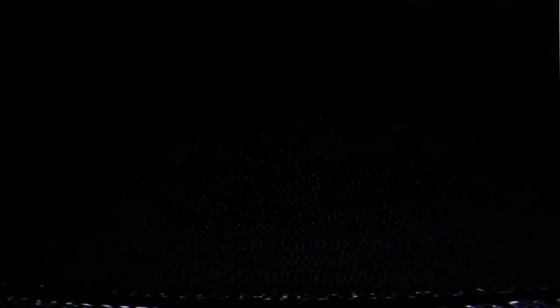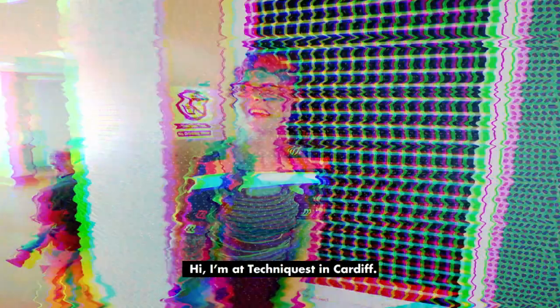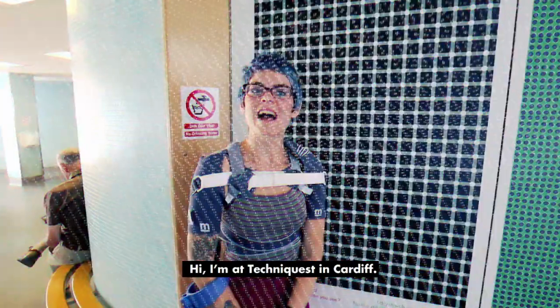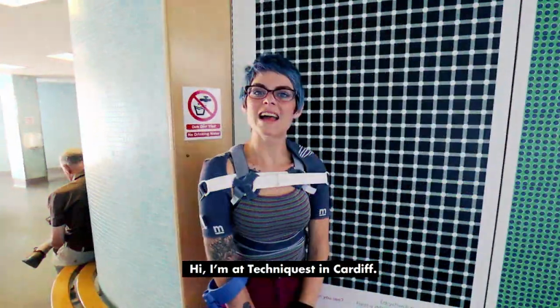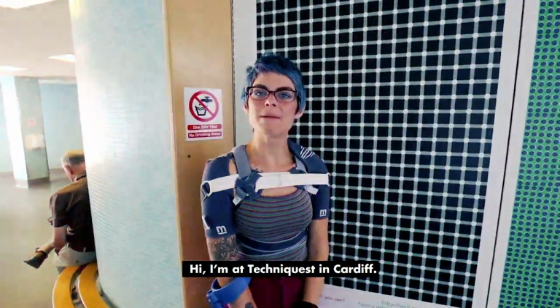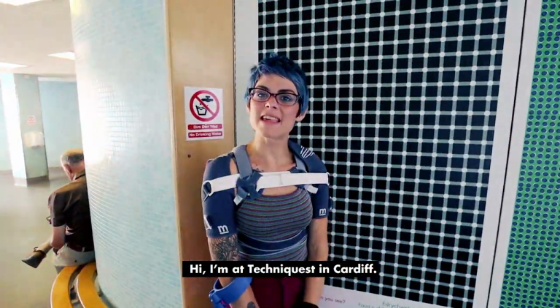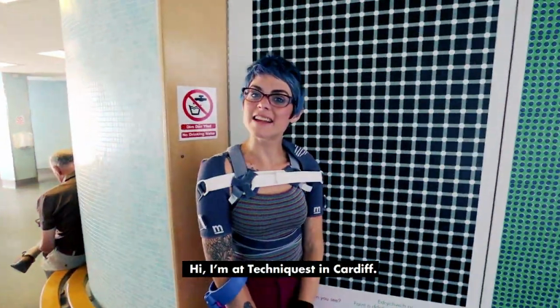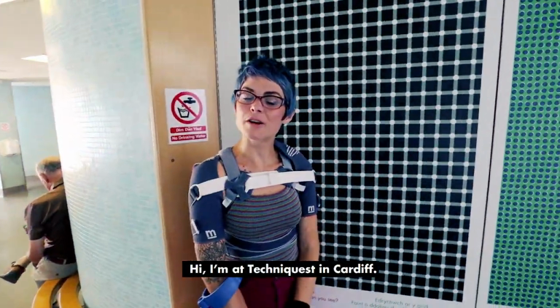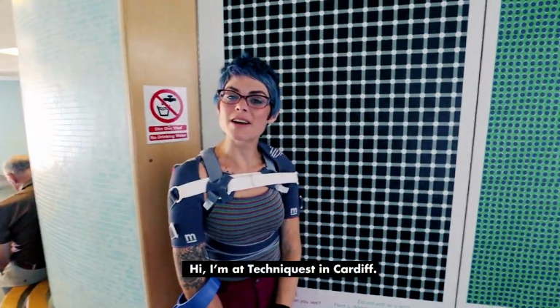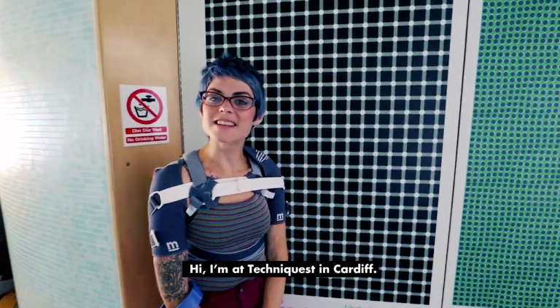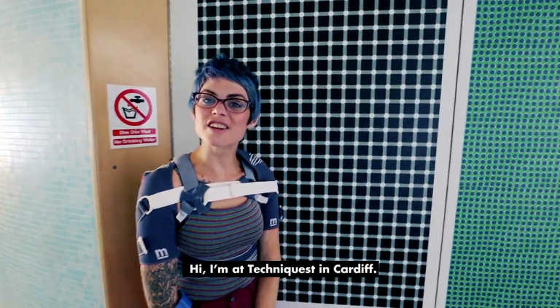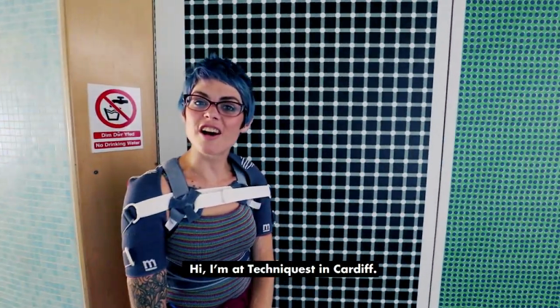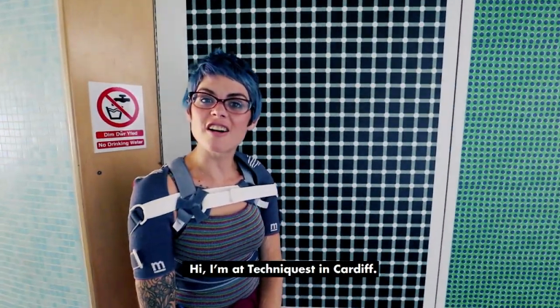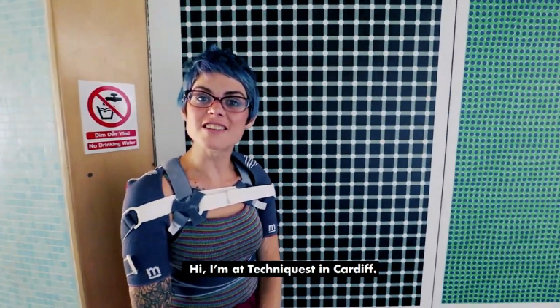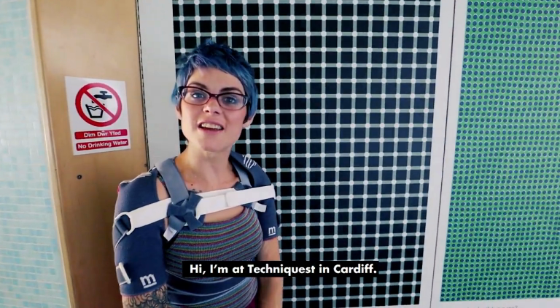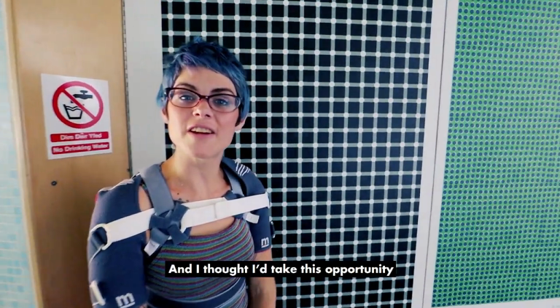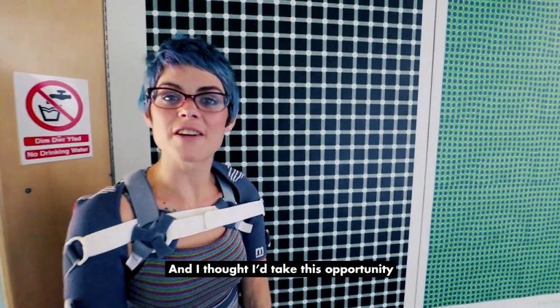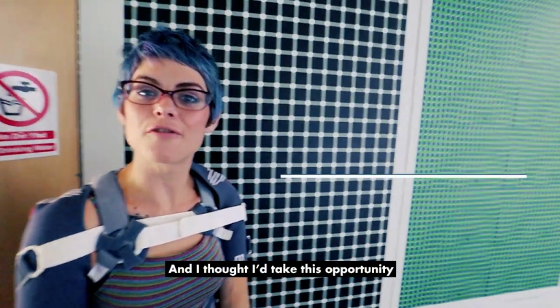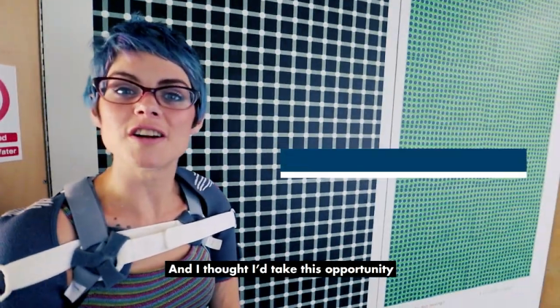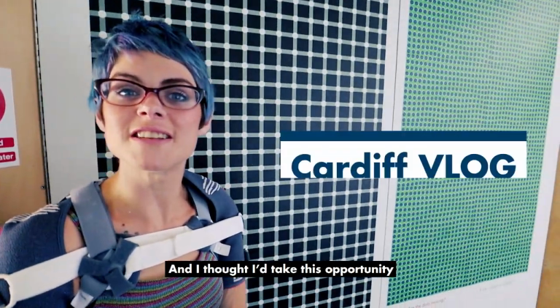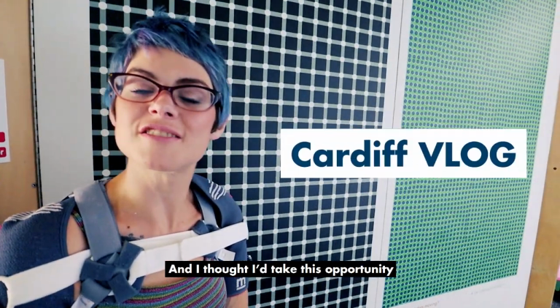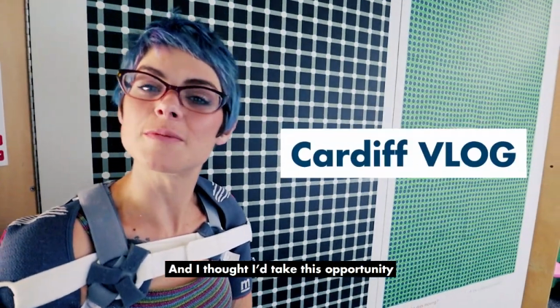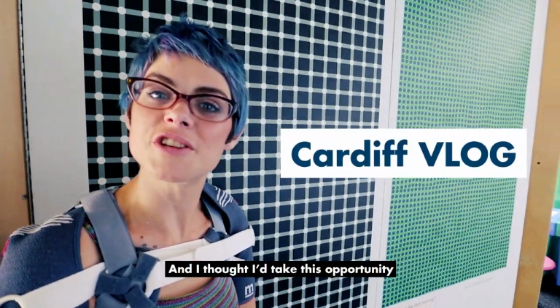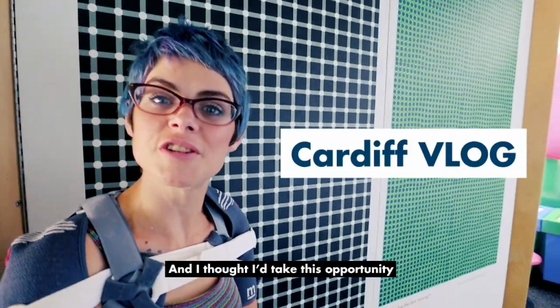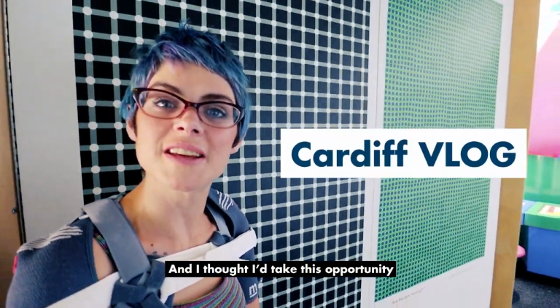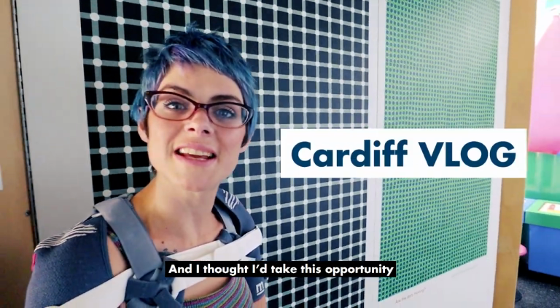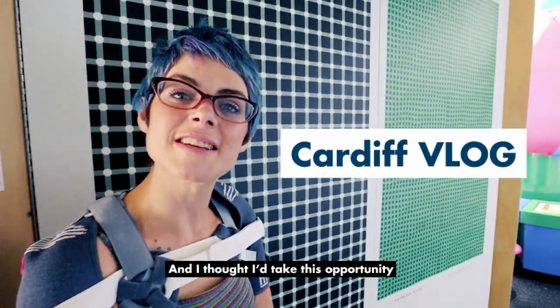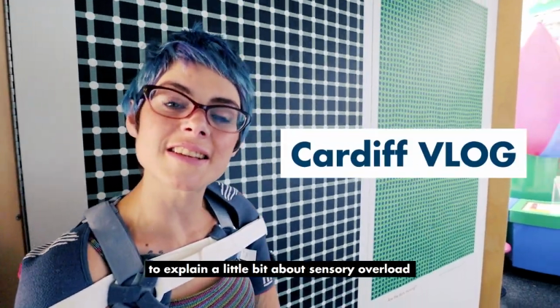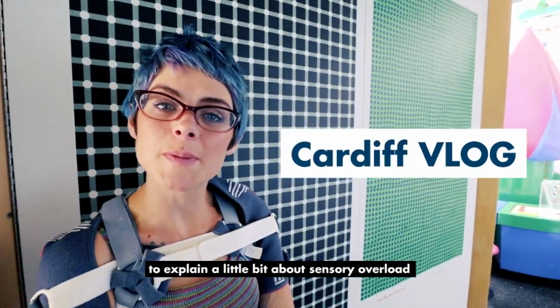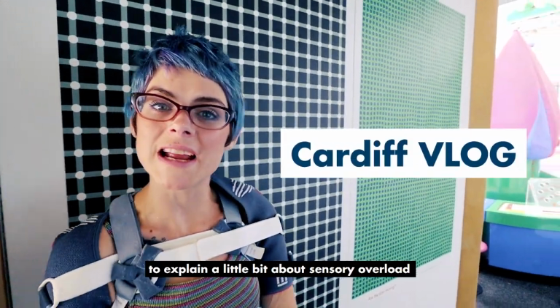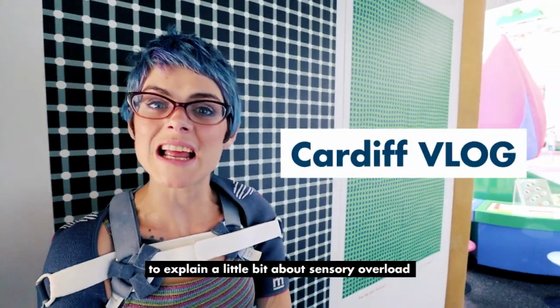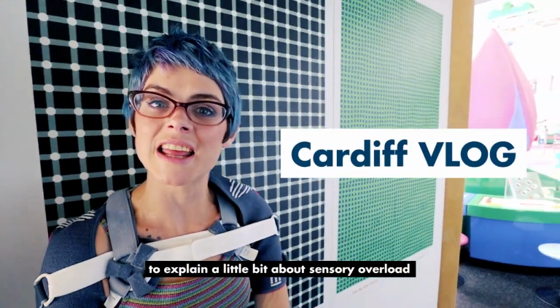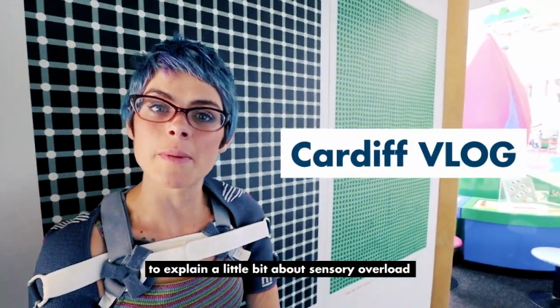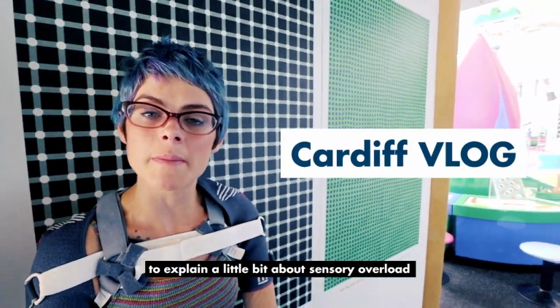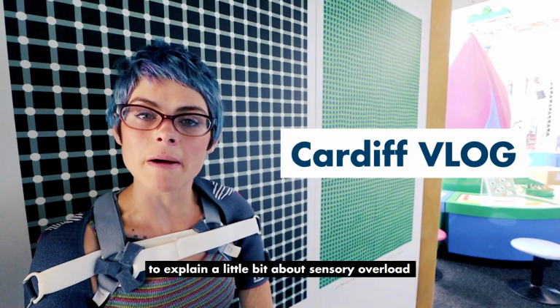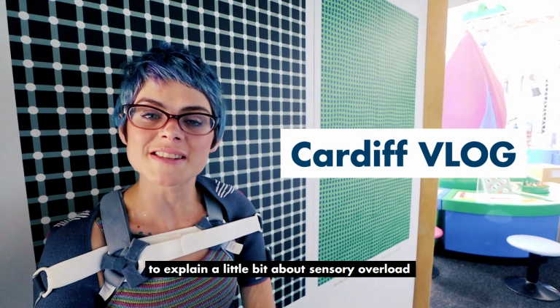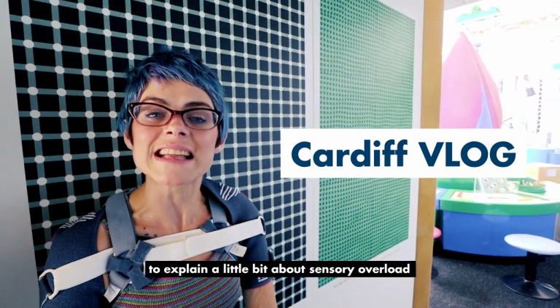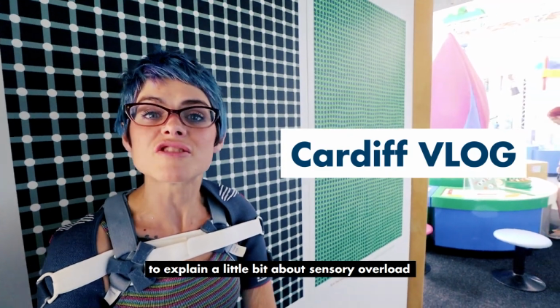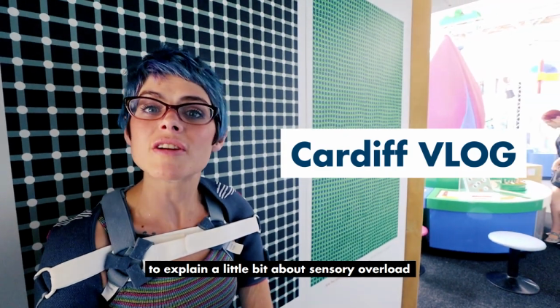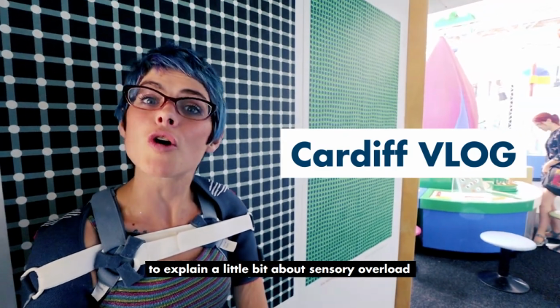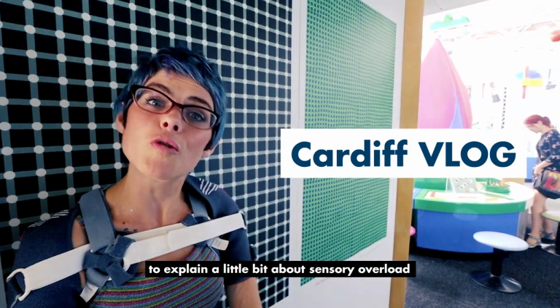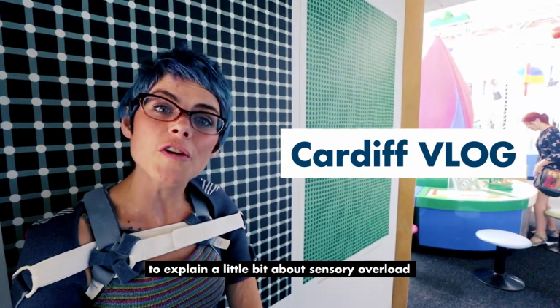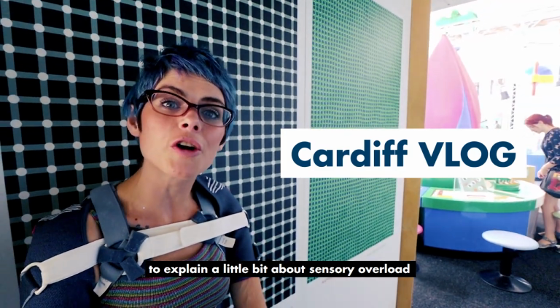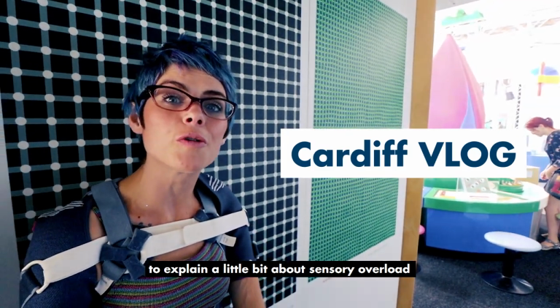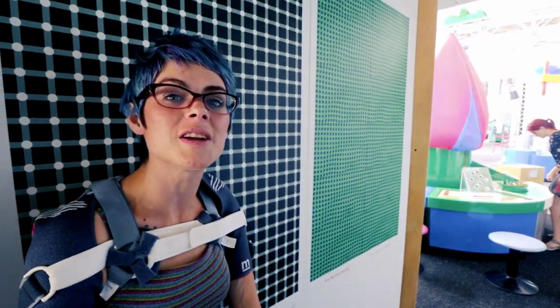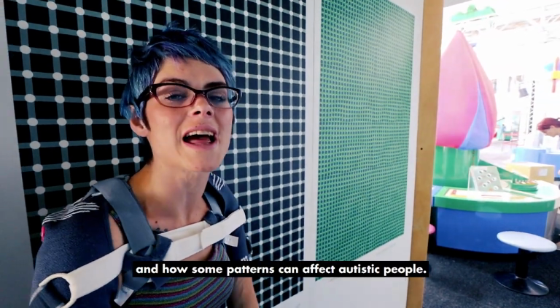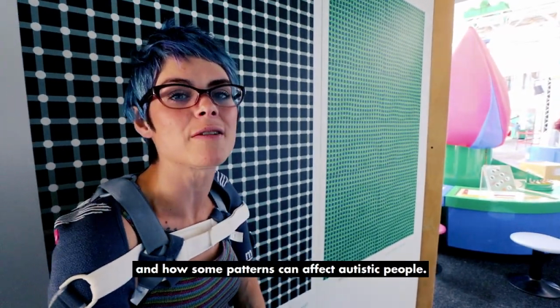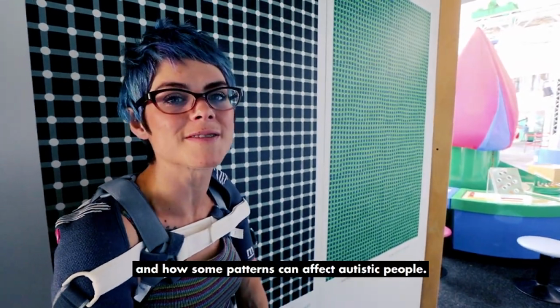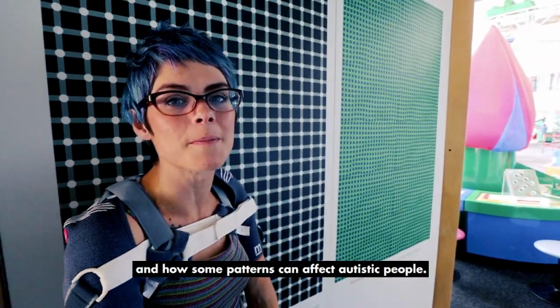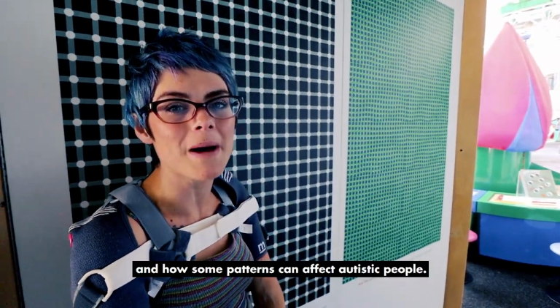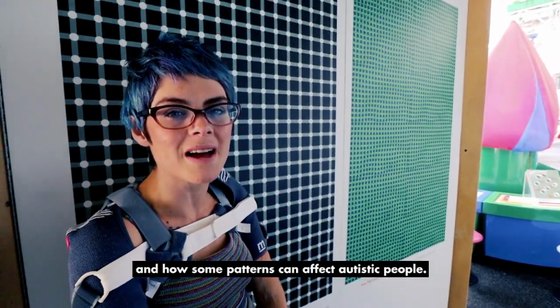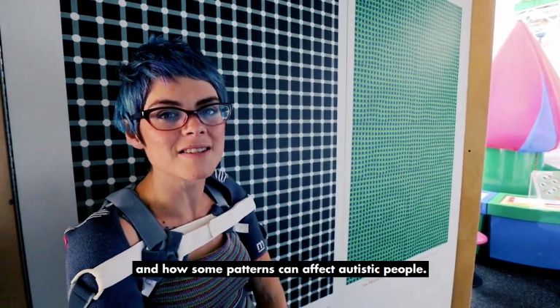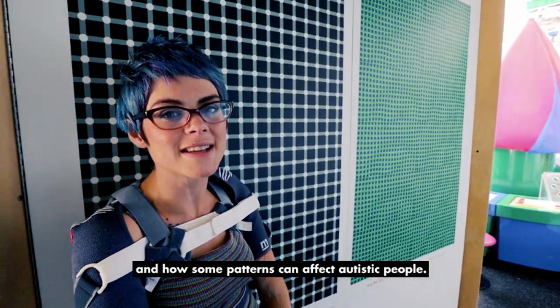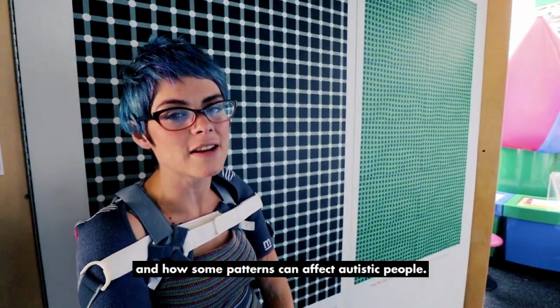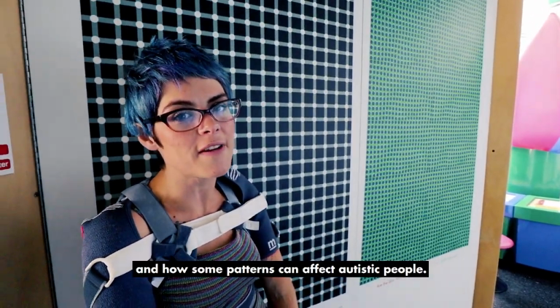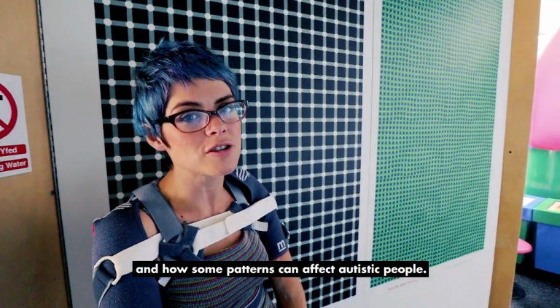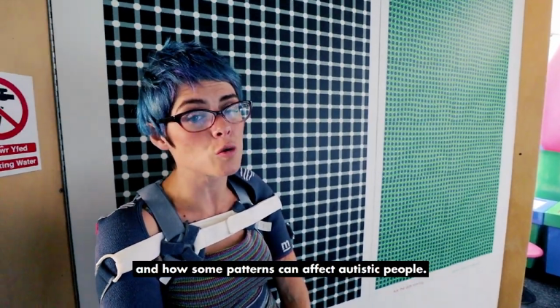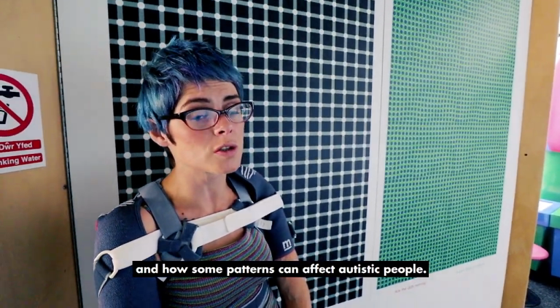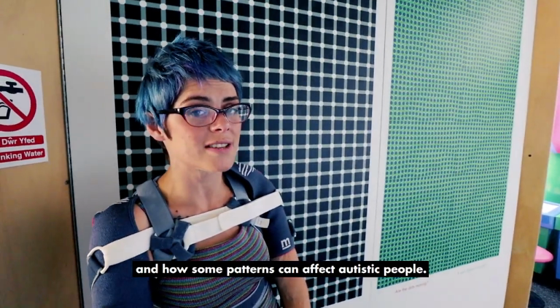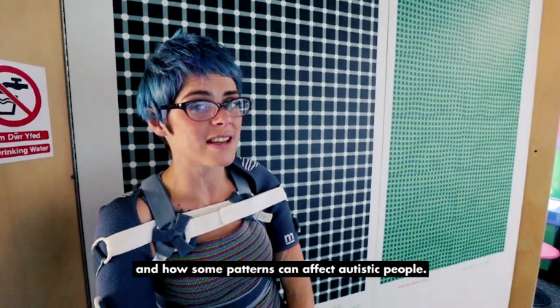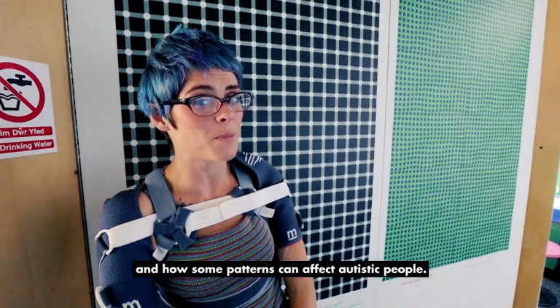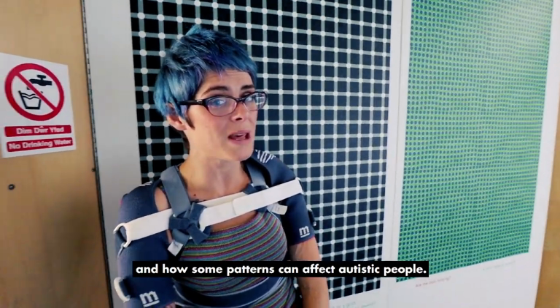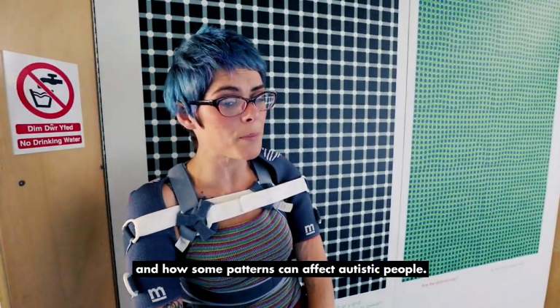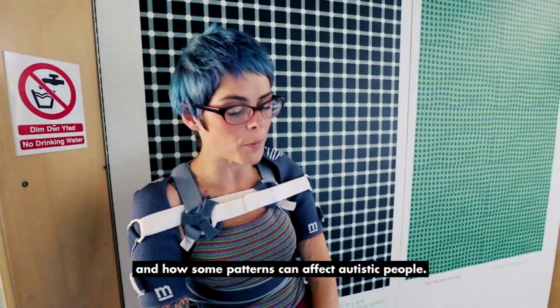Hi, I'm in Techniquest in Cardiff and I thought I'd take this opportunity to explain a little bit about sensory overload and how some patterns can affect autistic people.